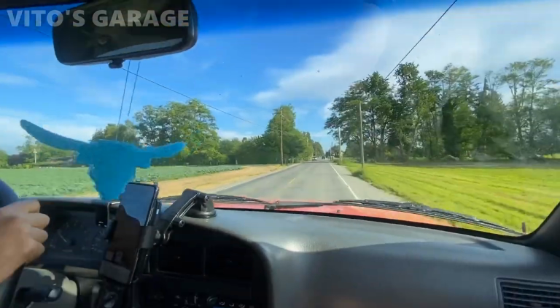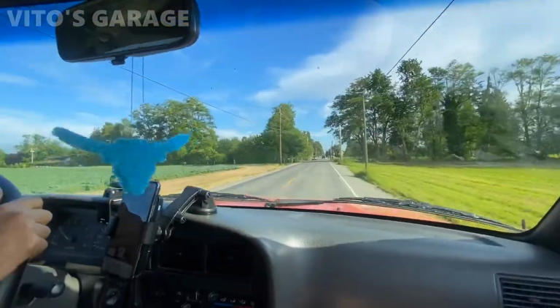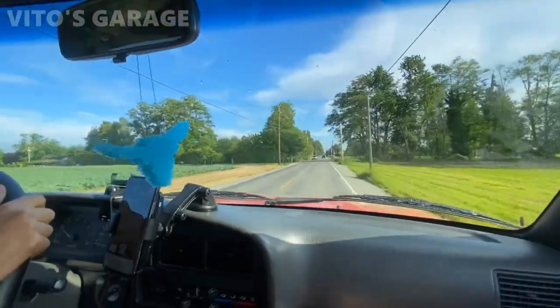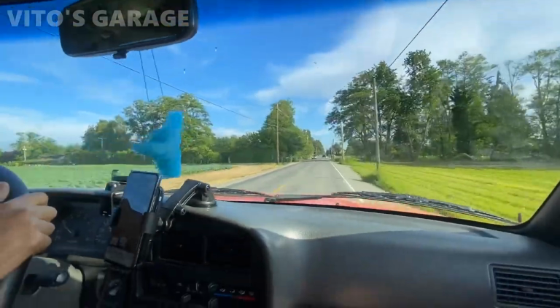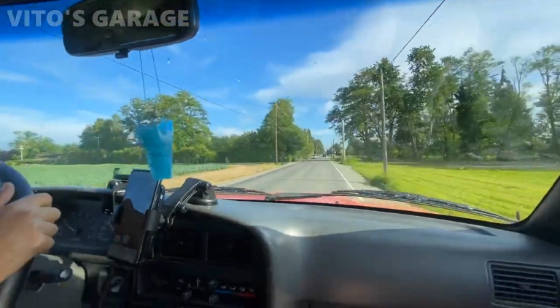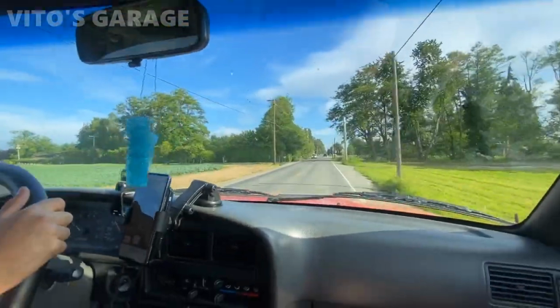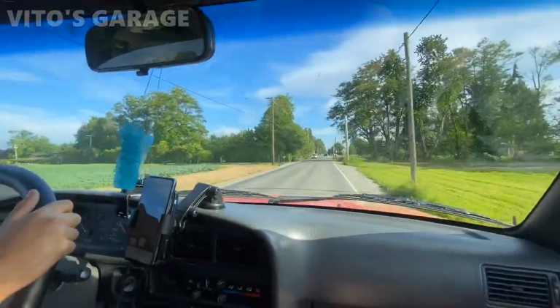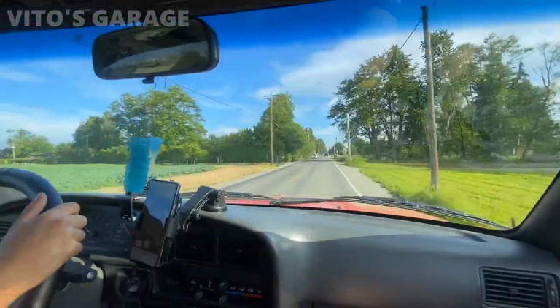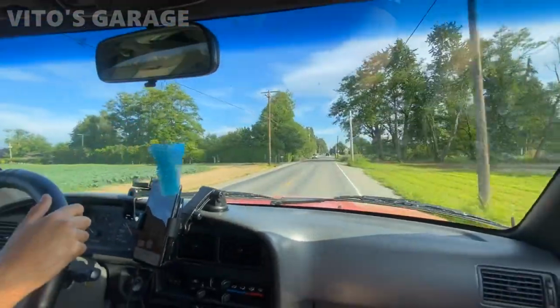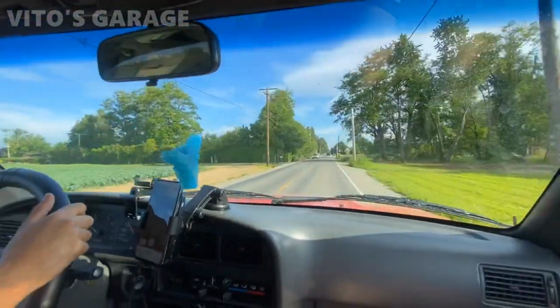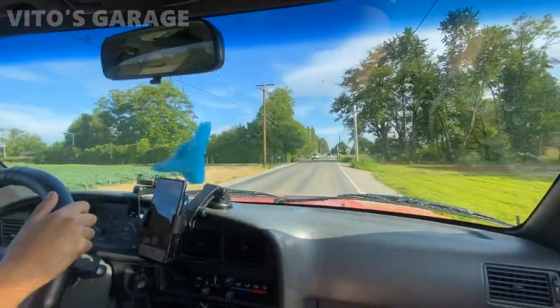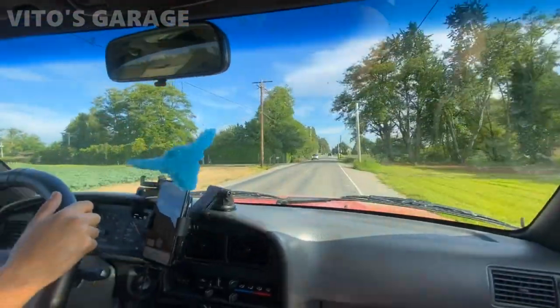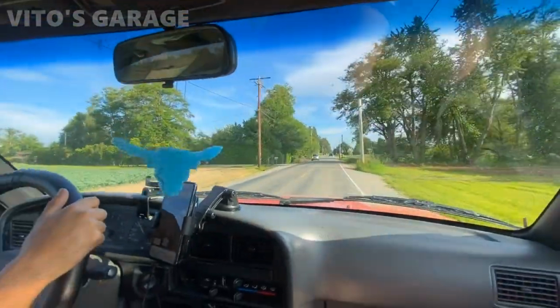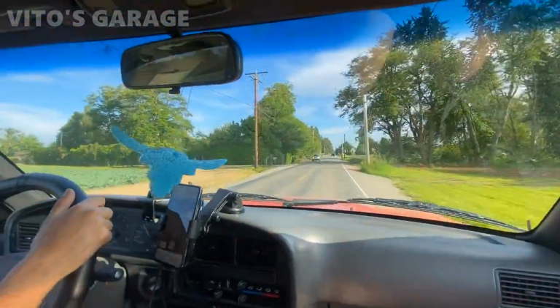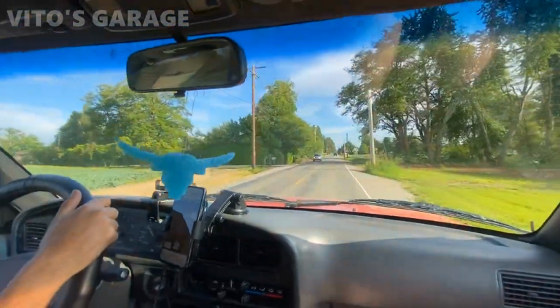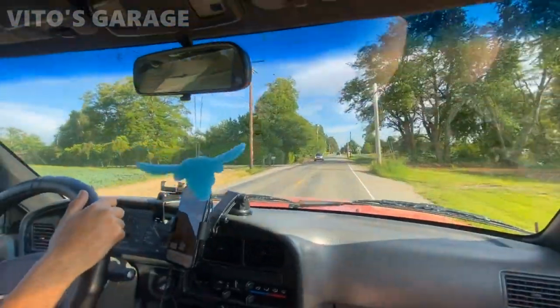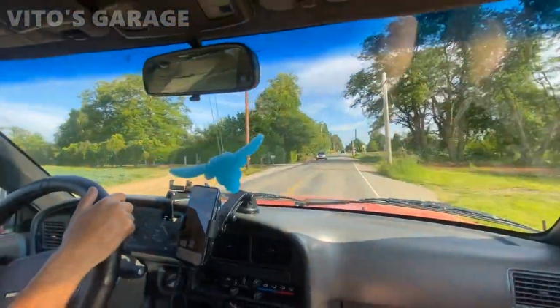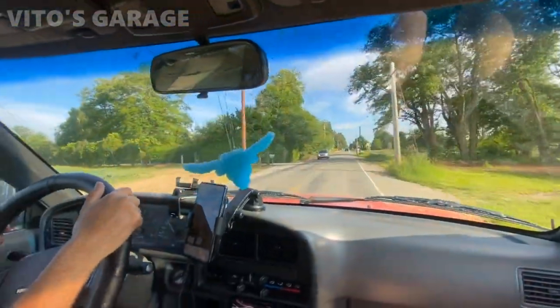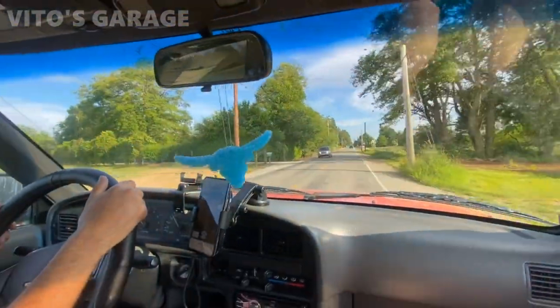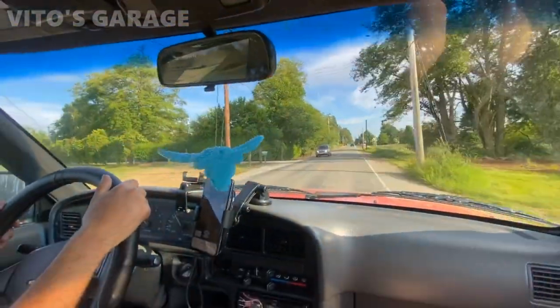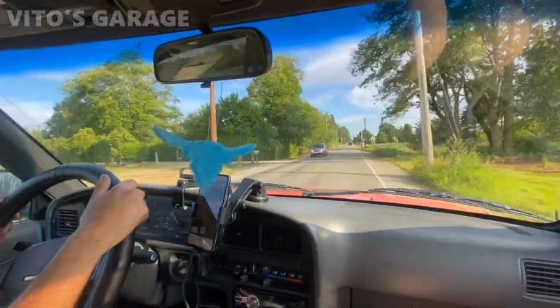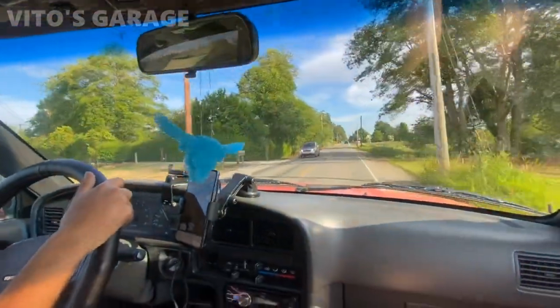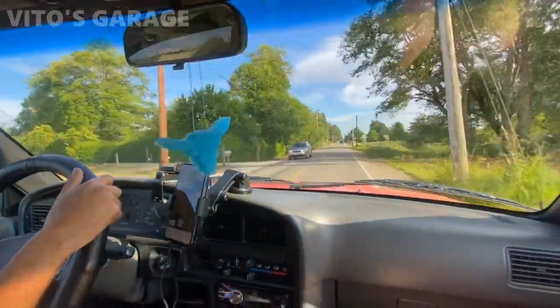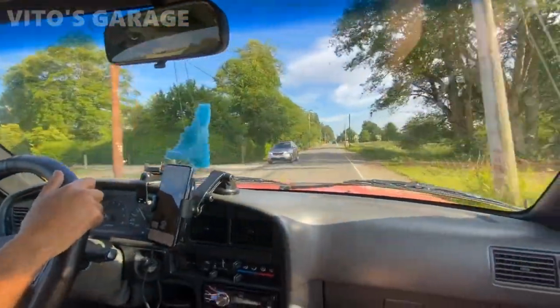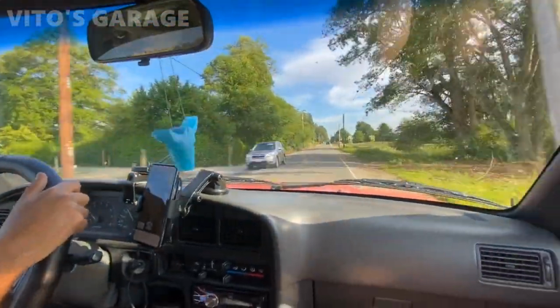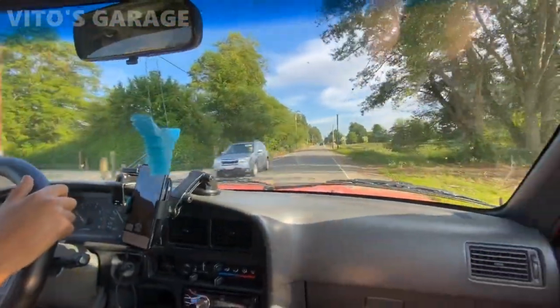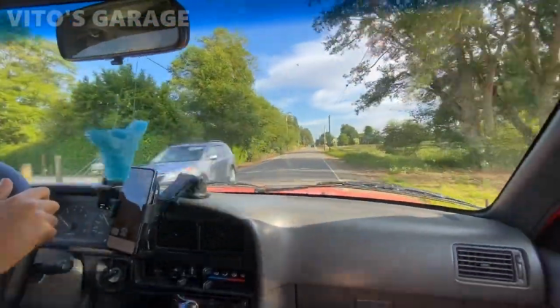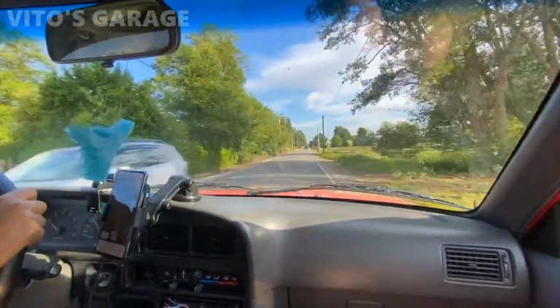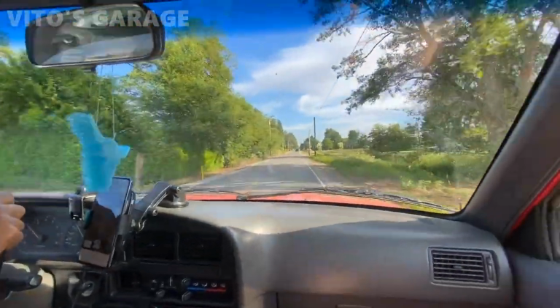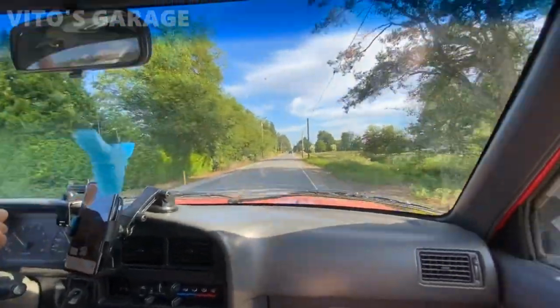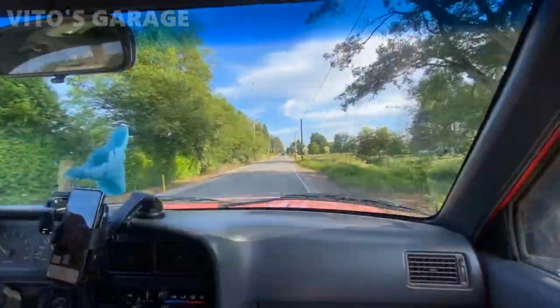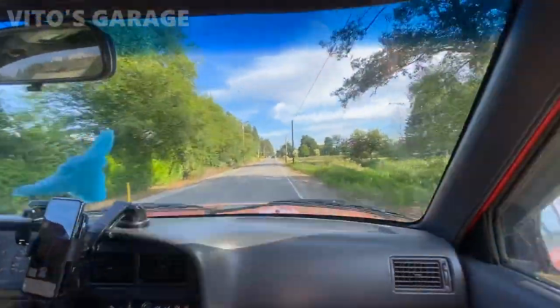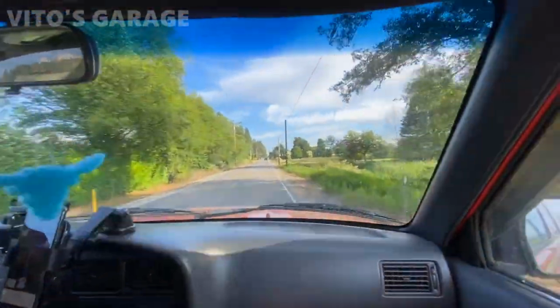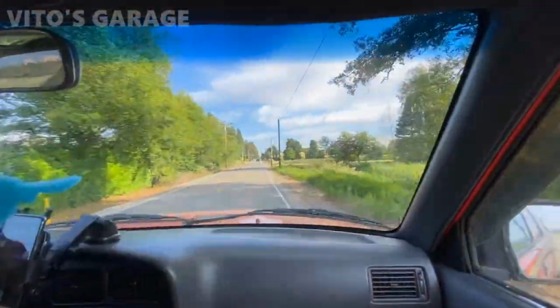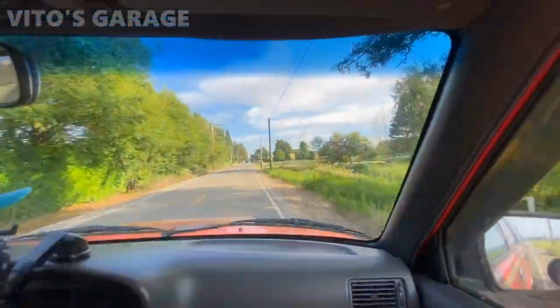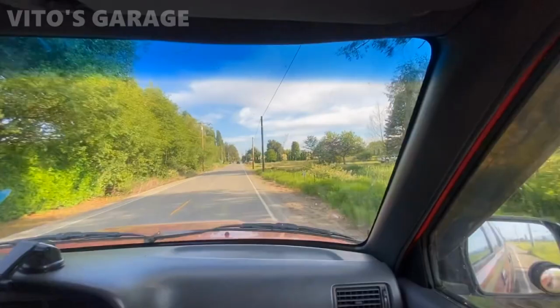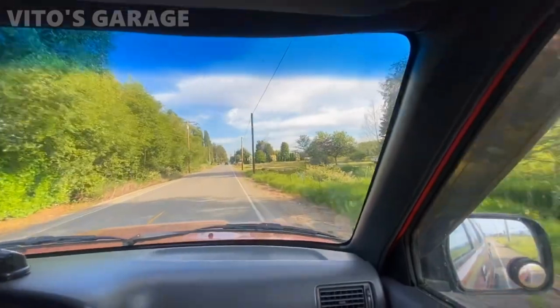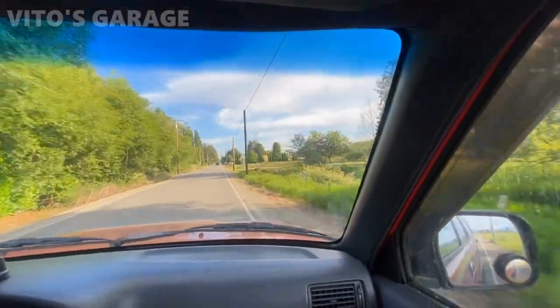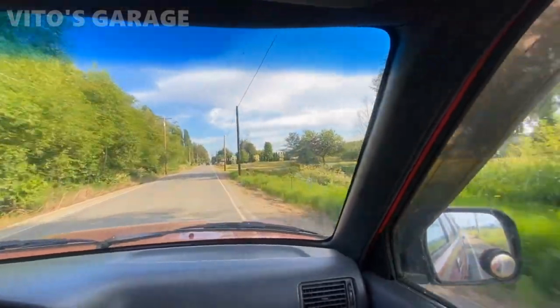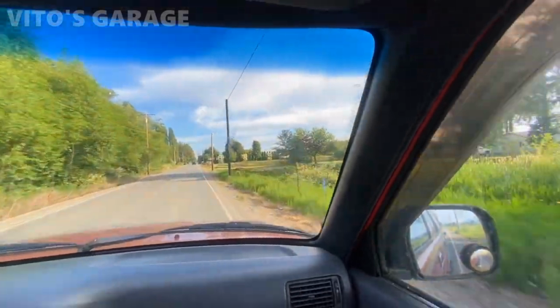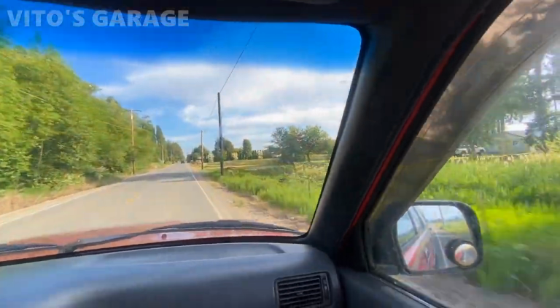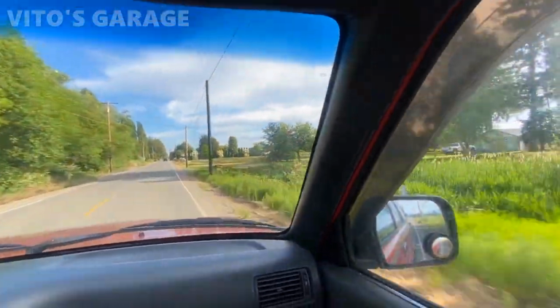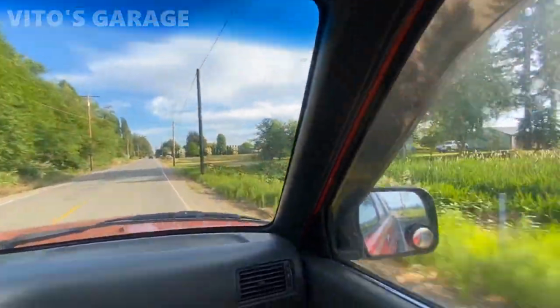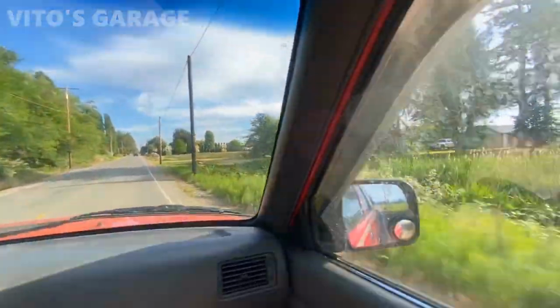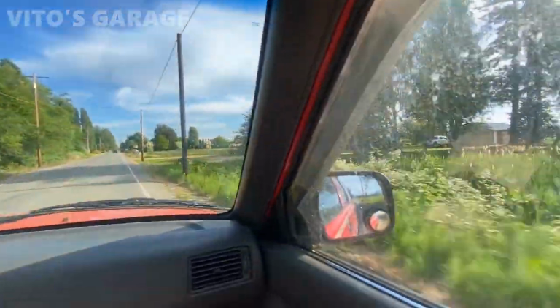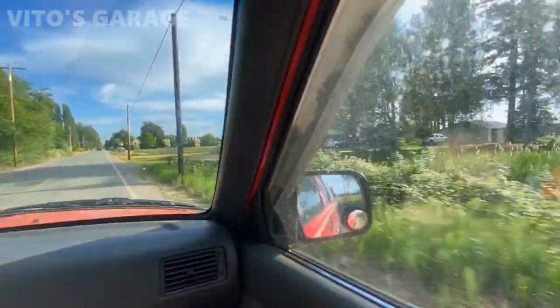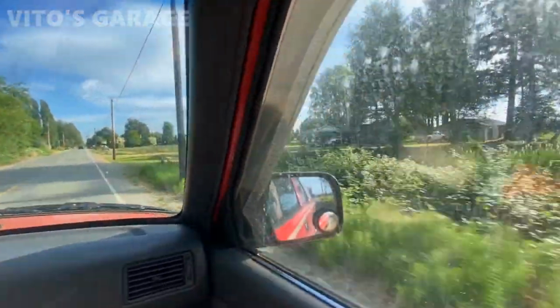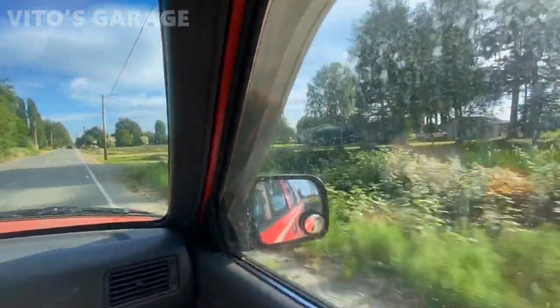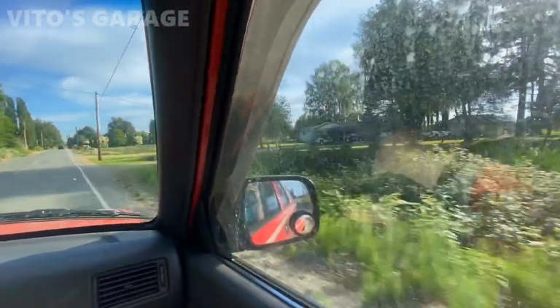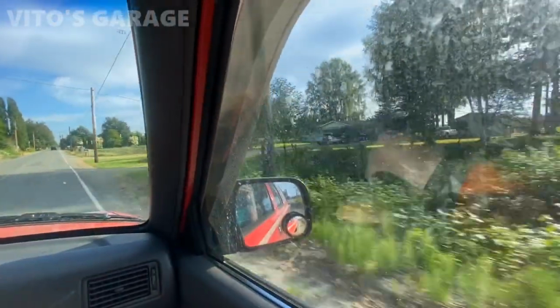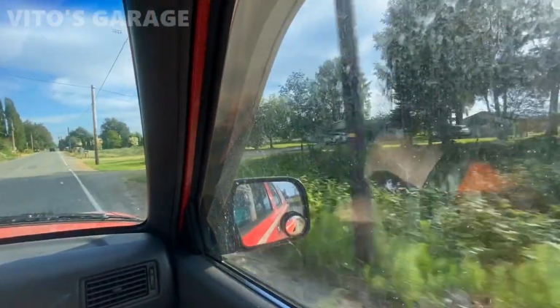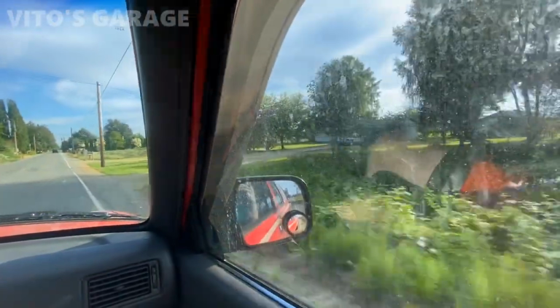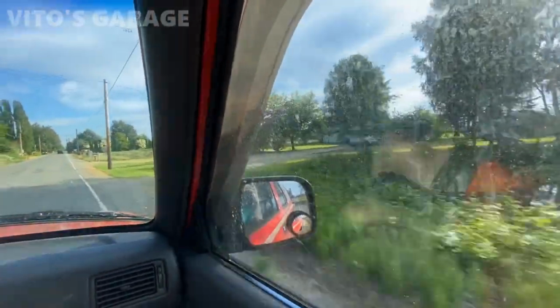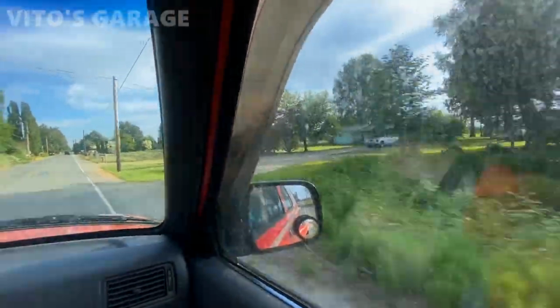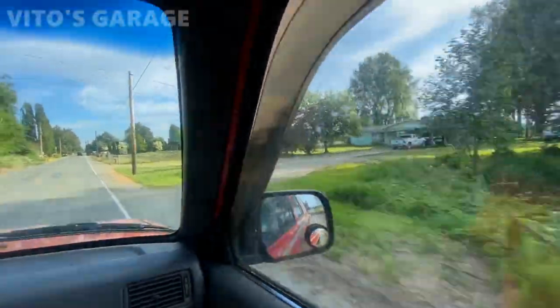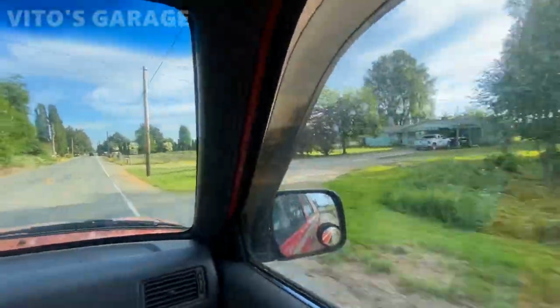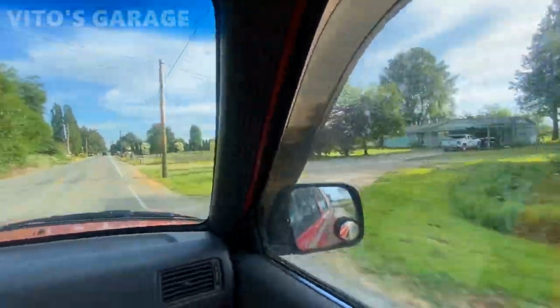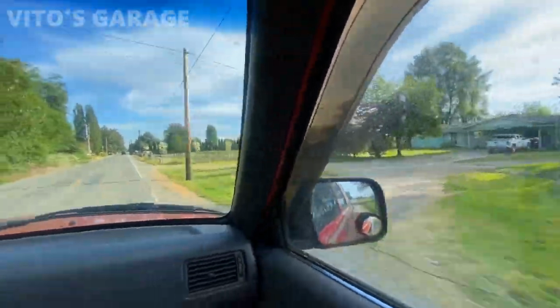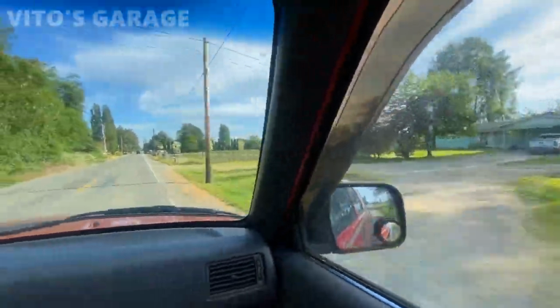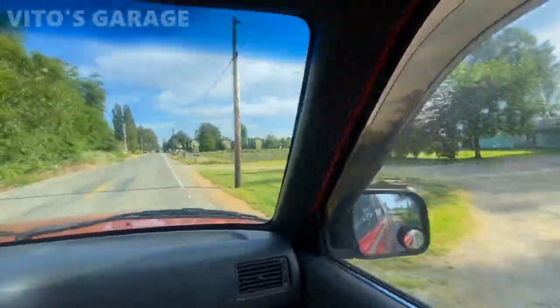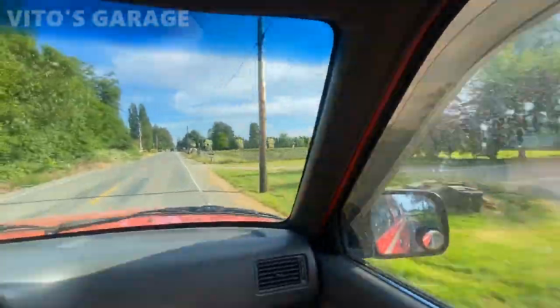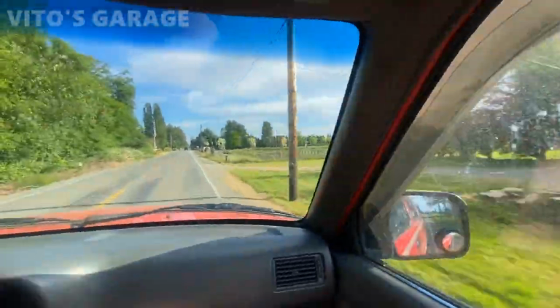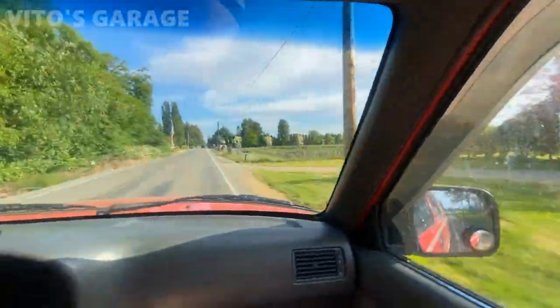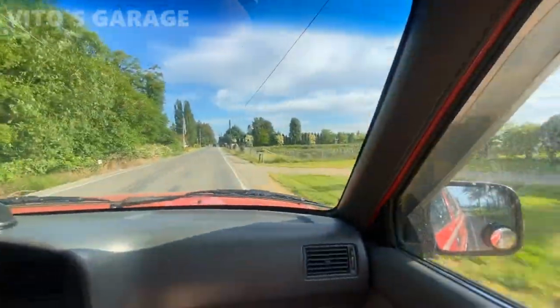Beautiful Washington state. I miss this so much. What a beauty.